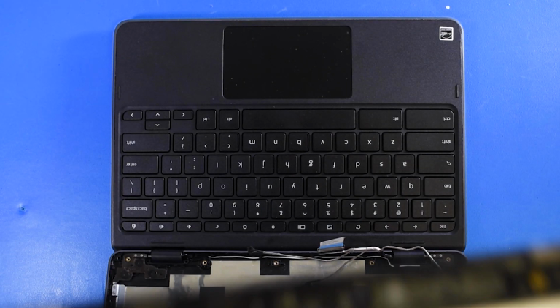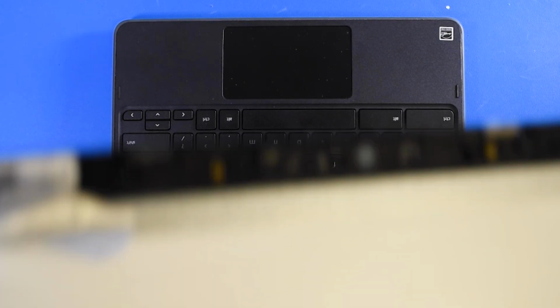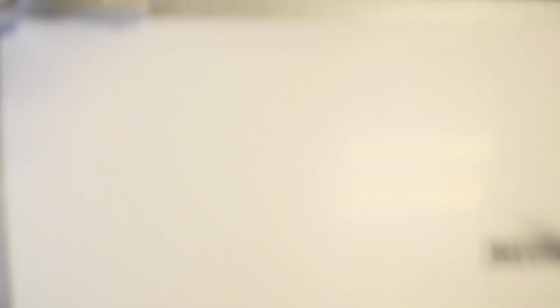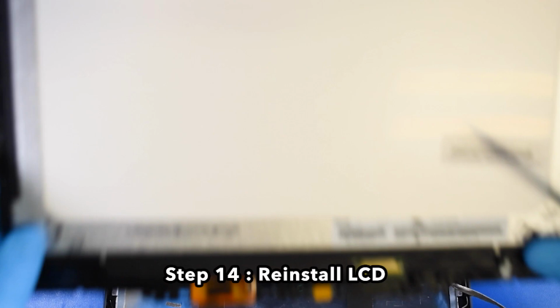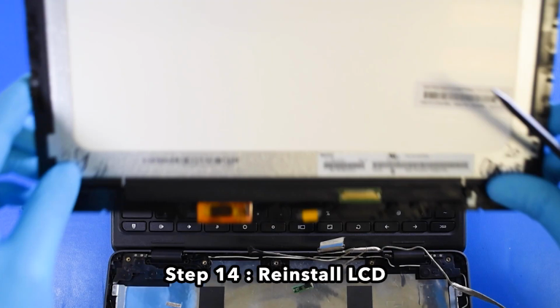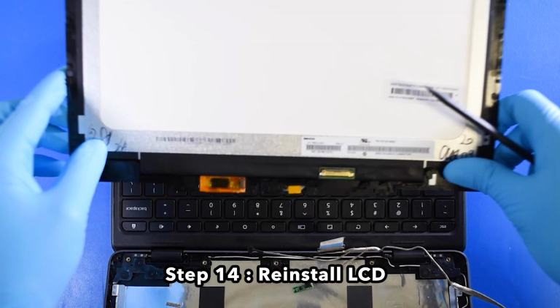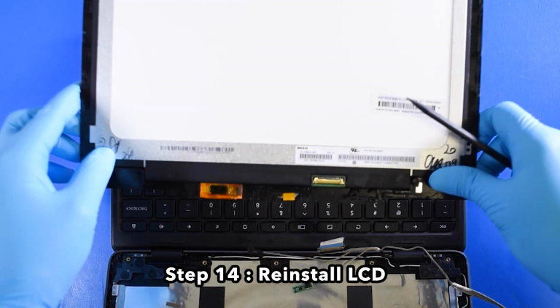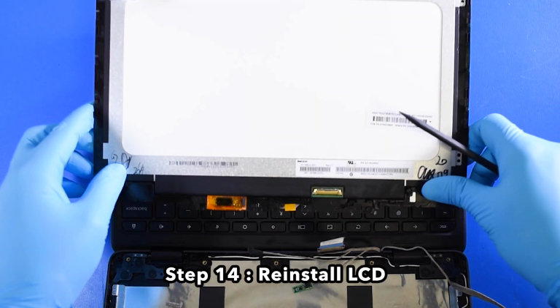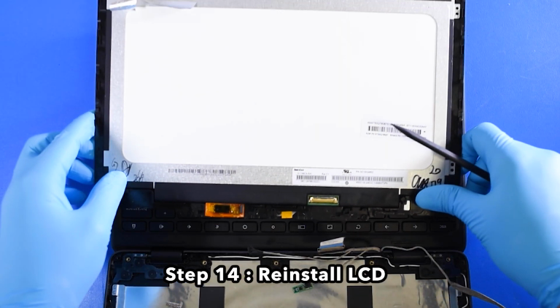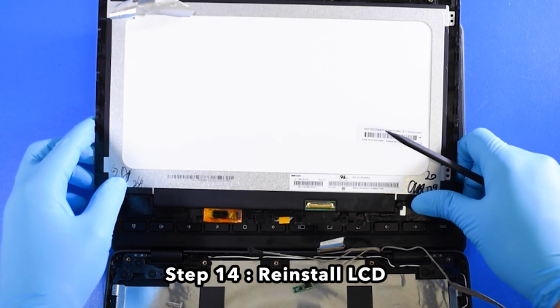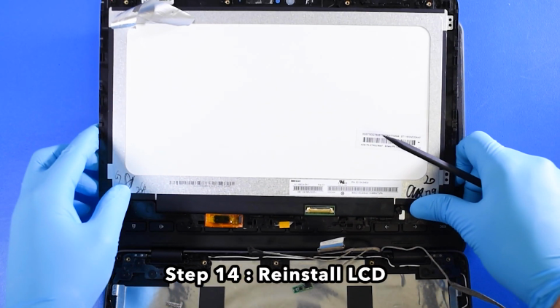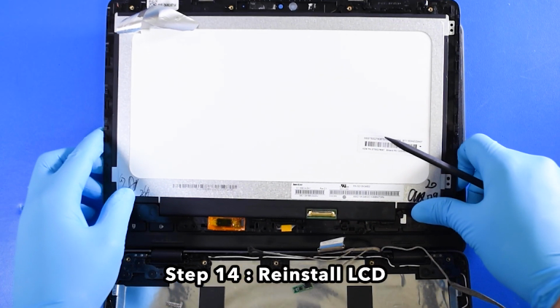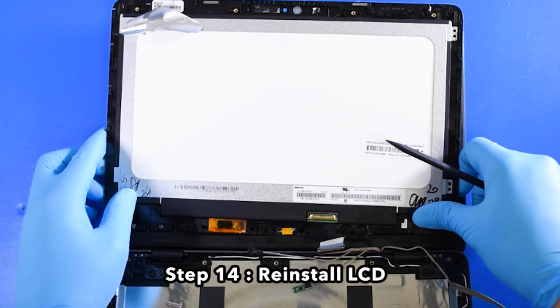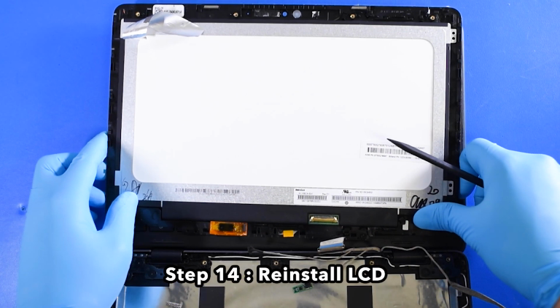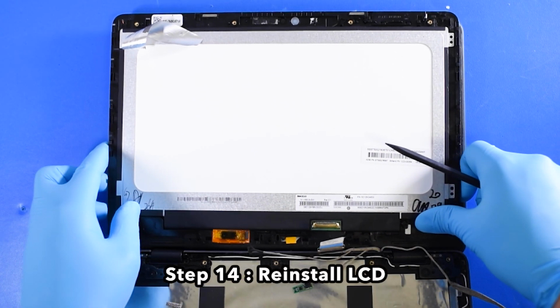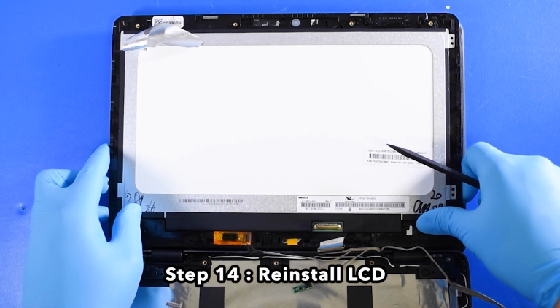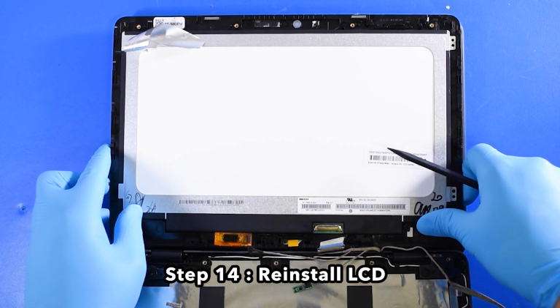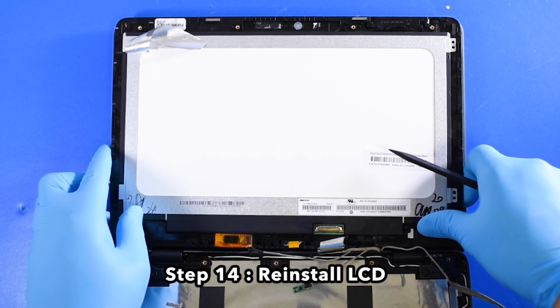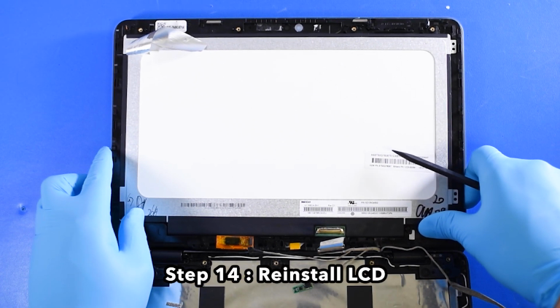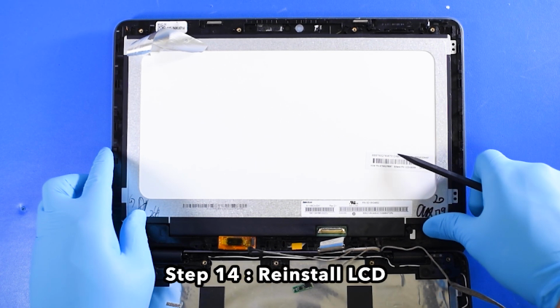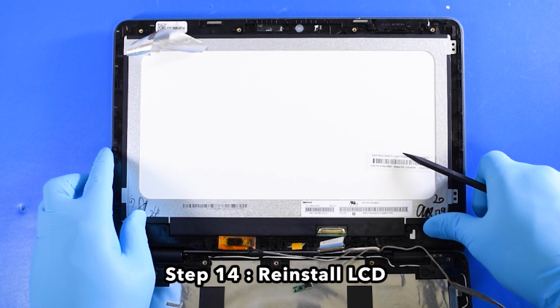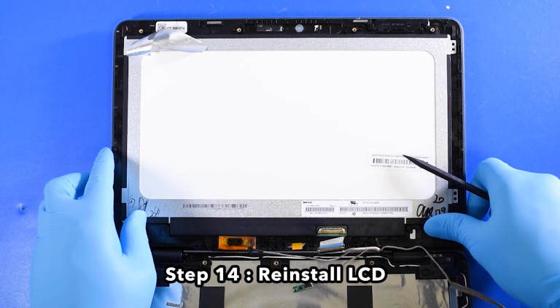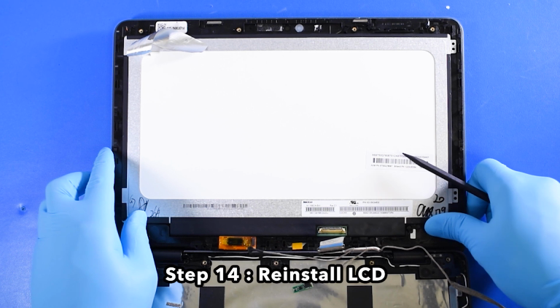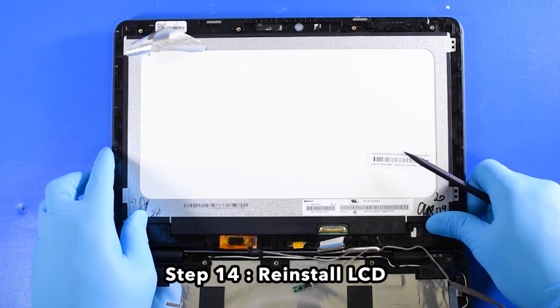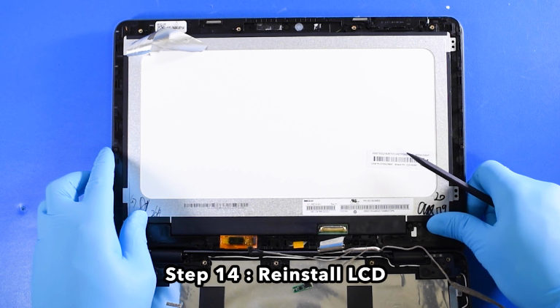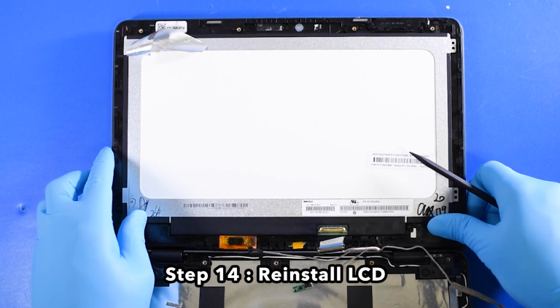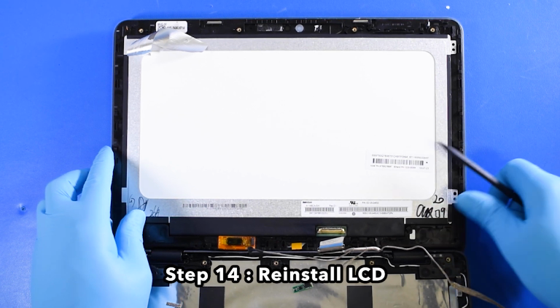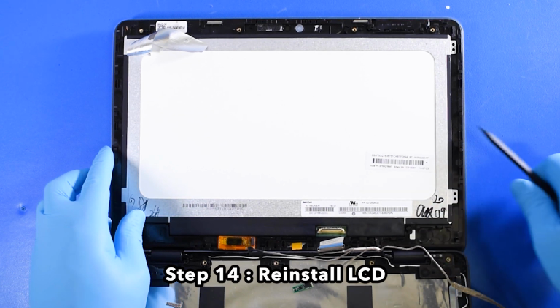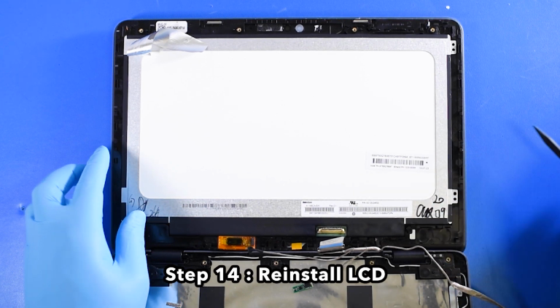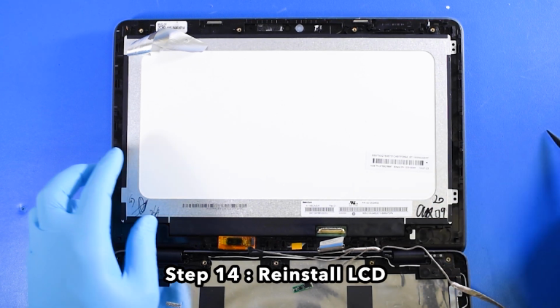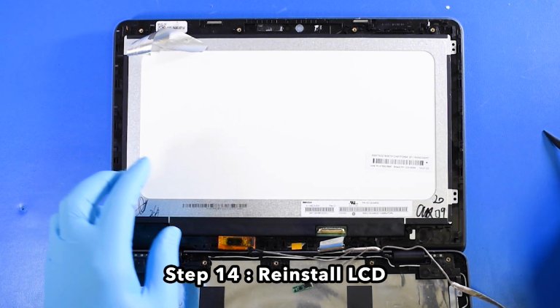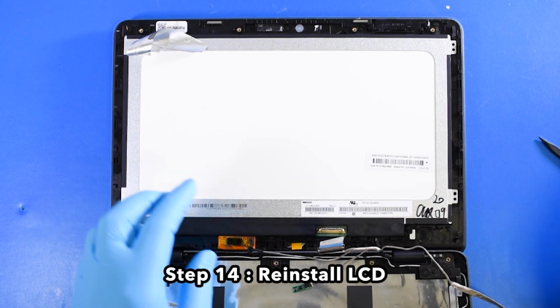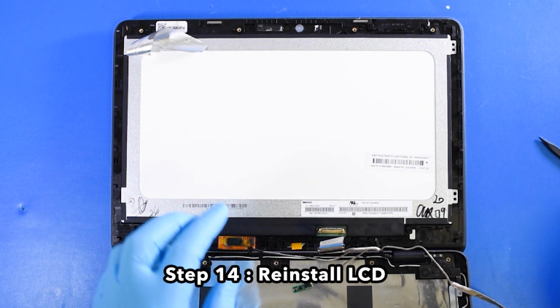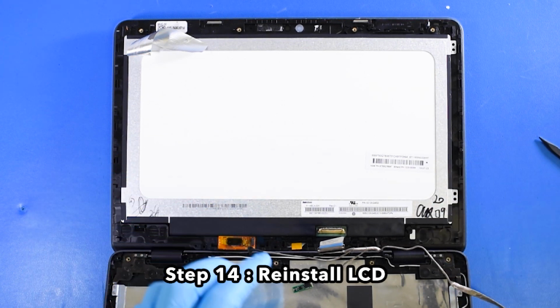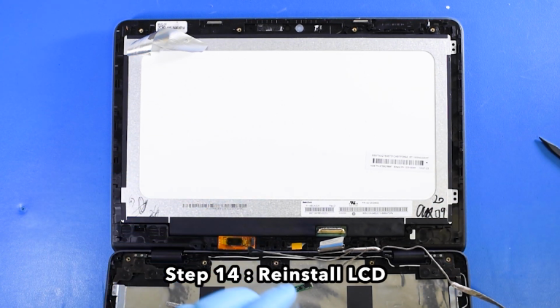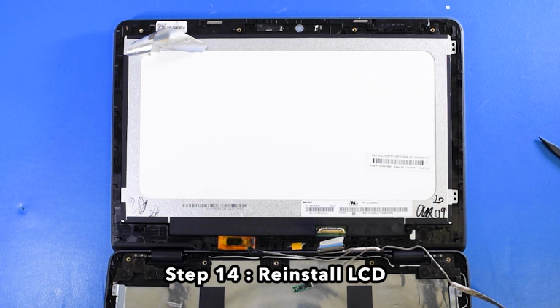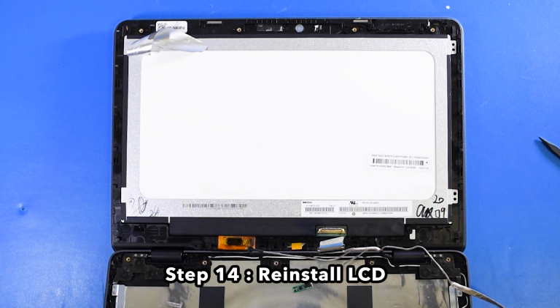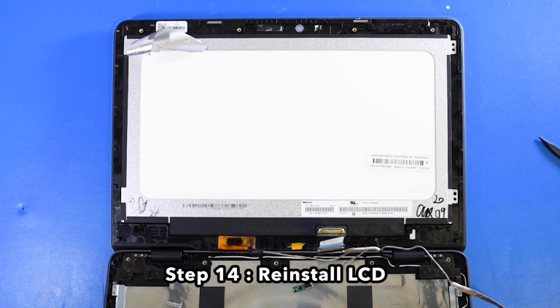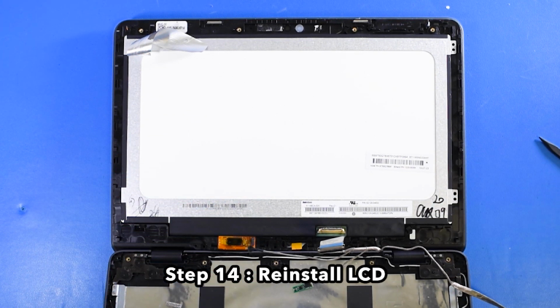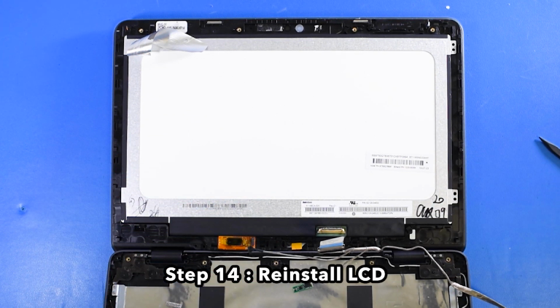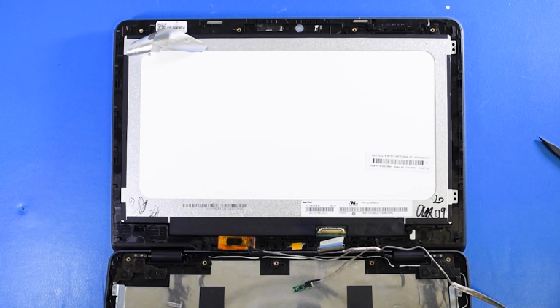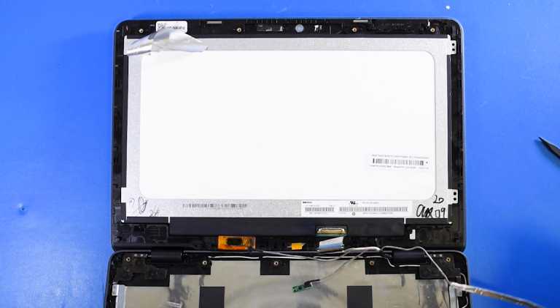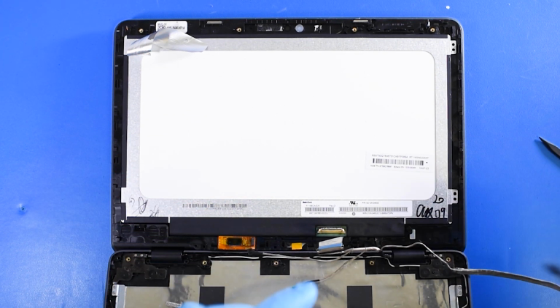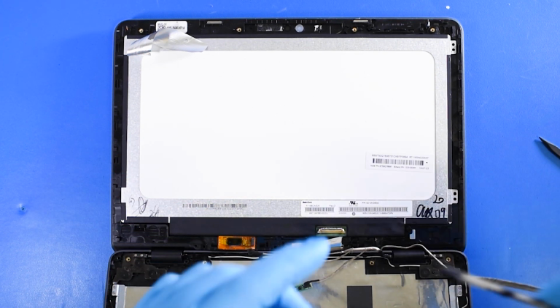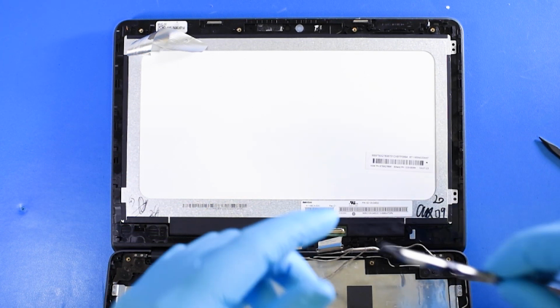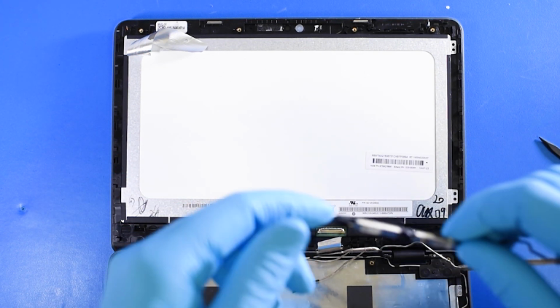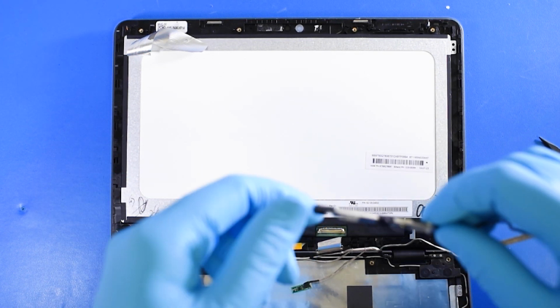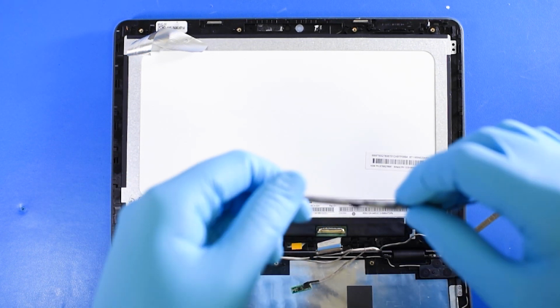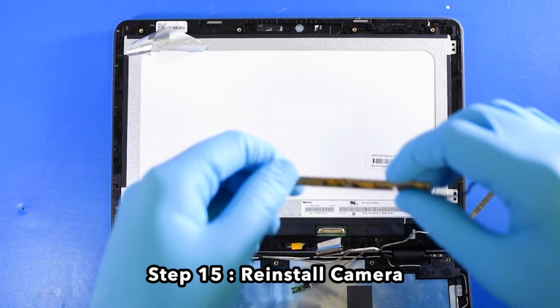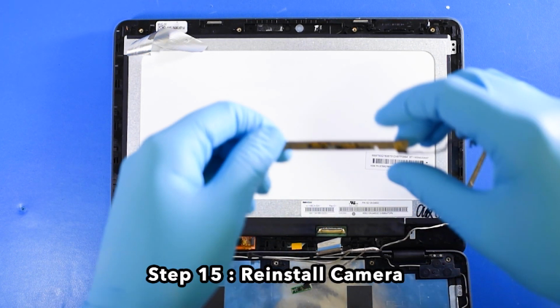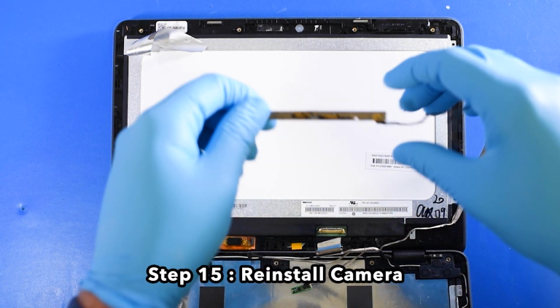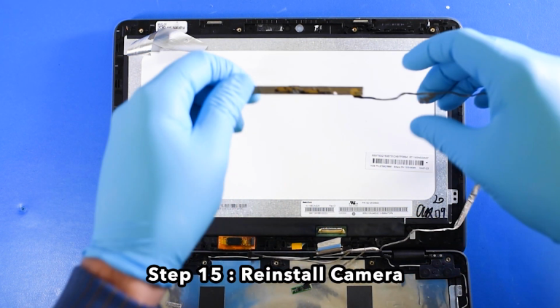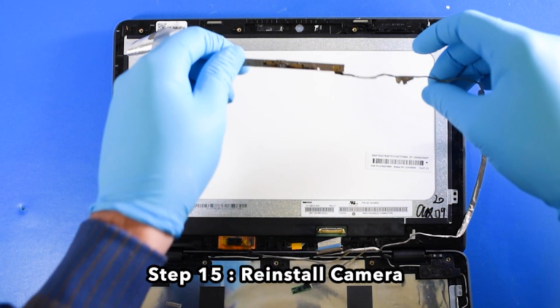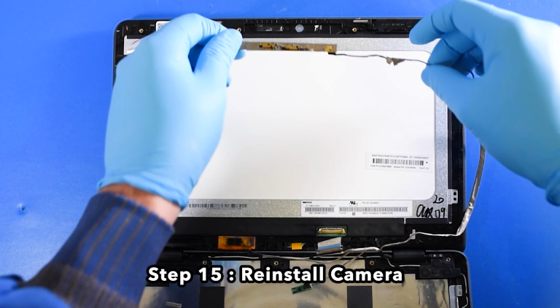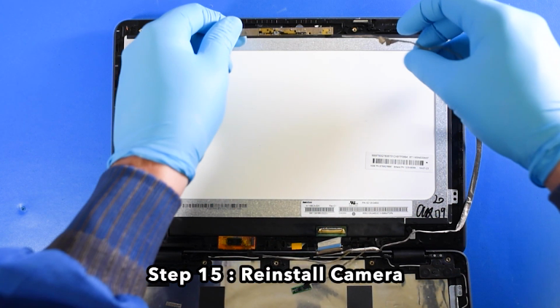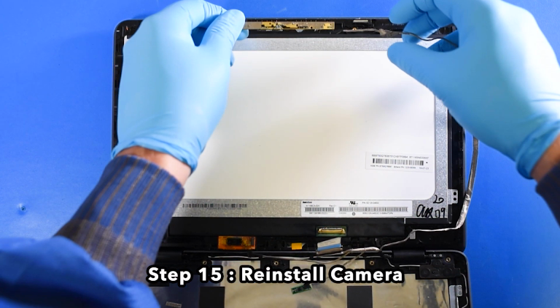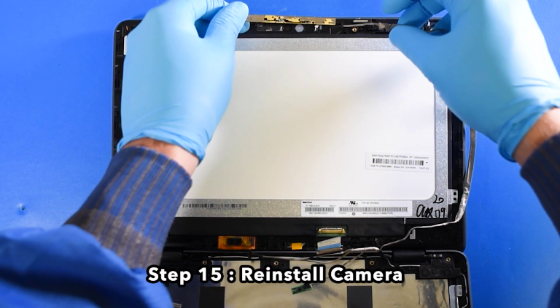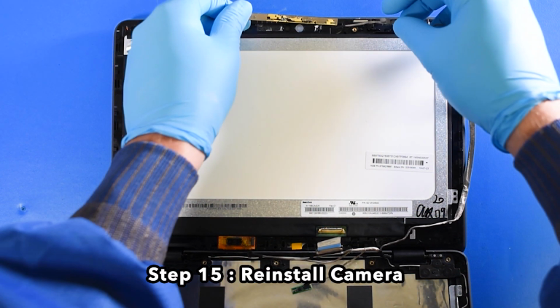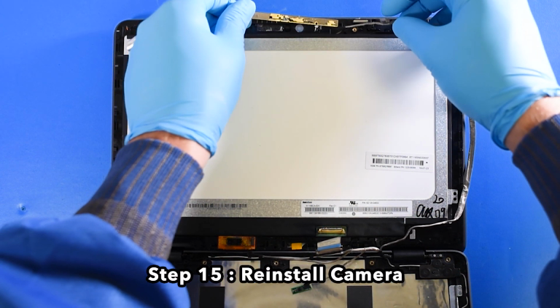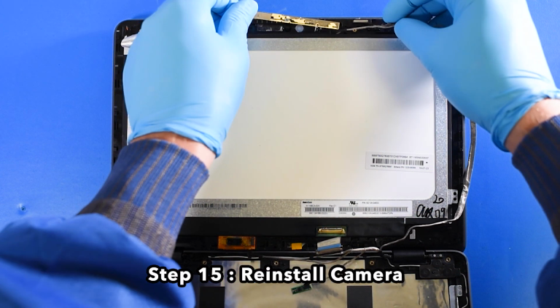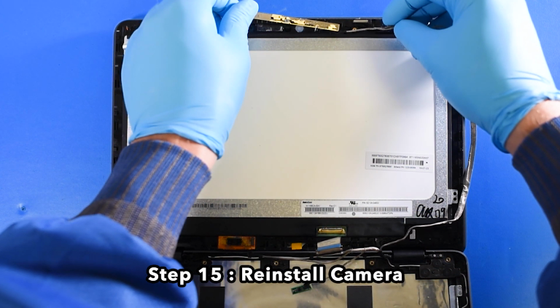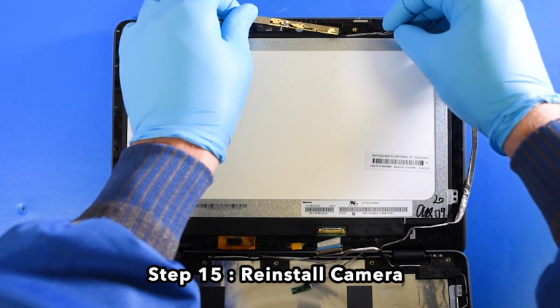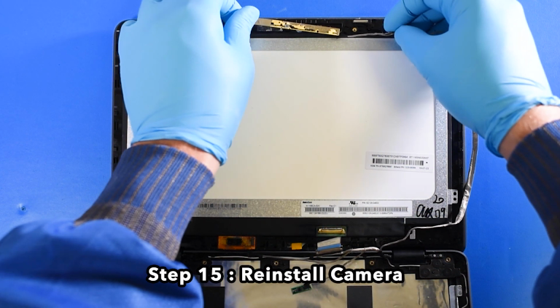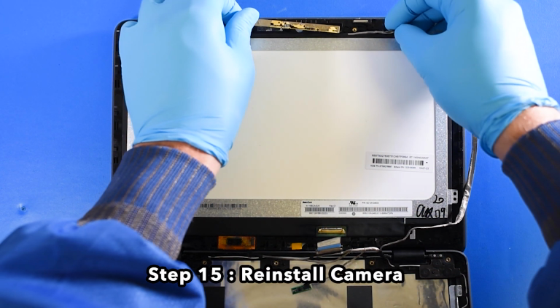Step 14: Reinstall the LCD. Step 15: Reinstall the camera.